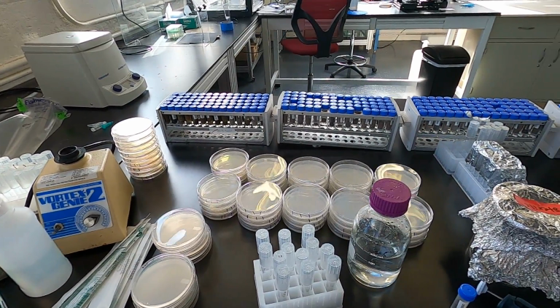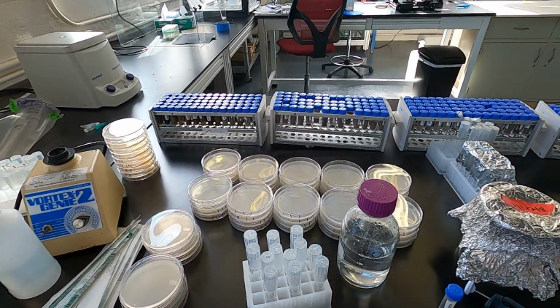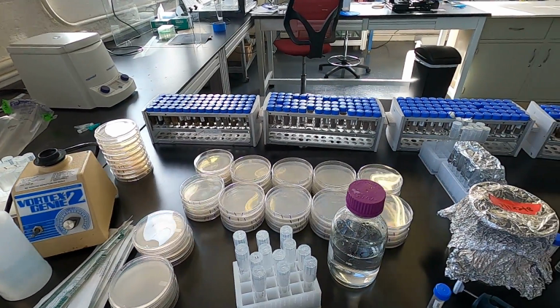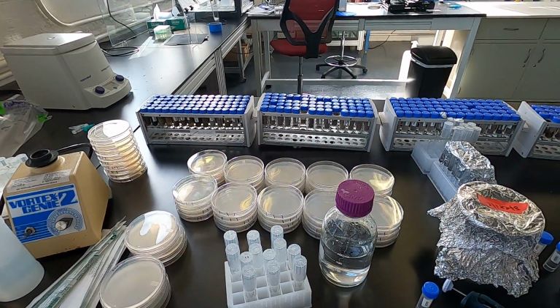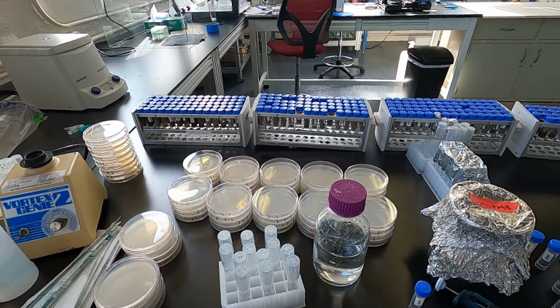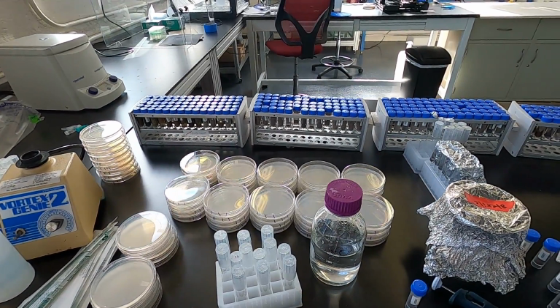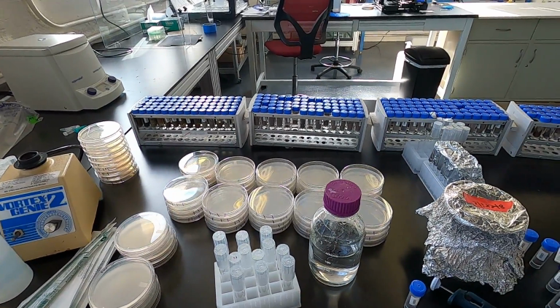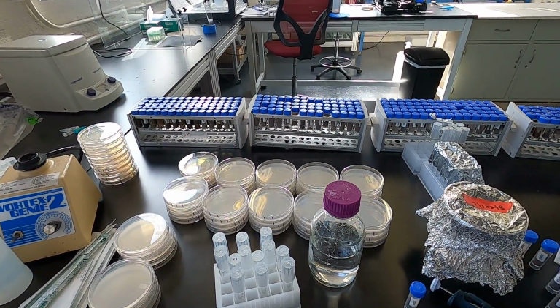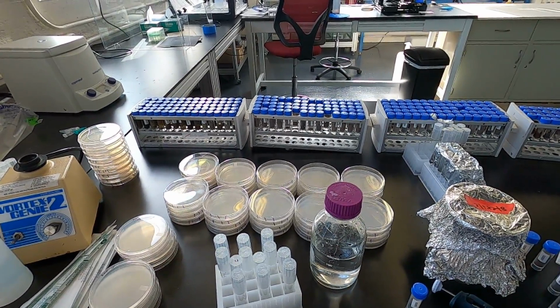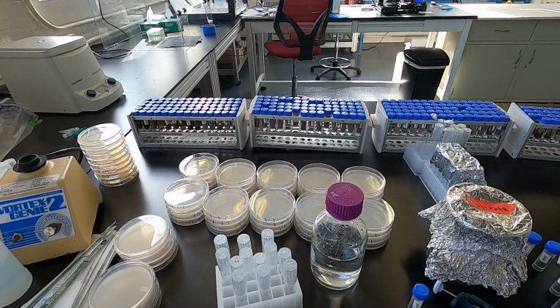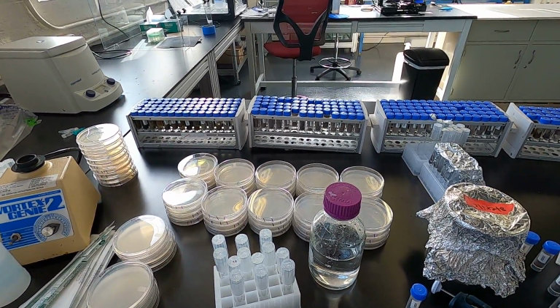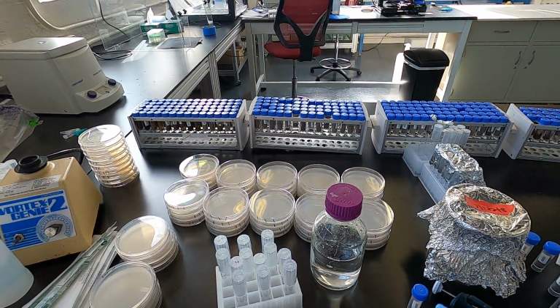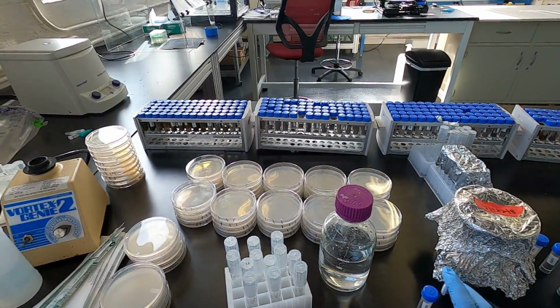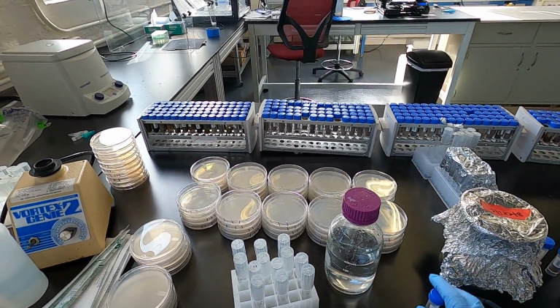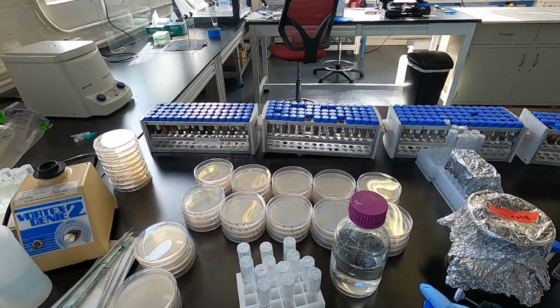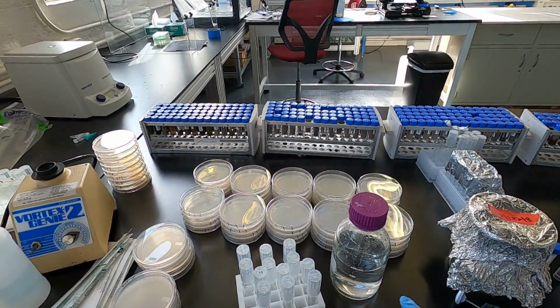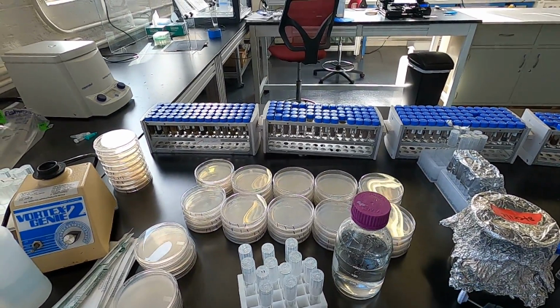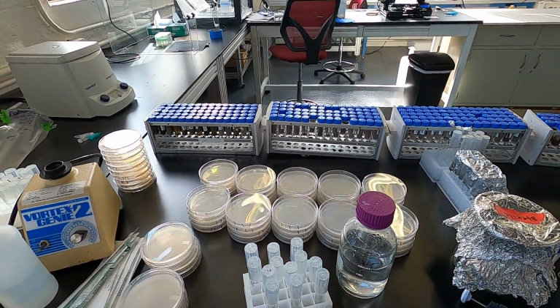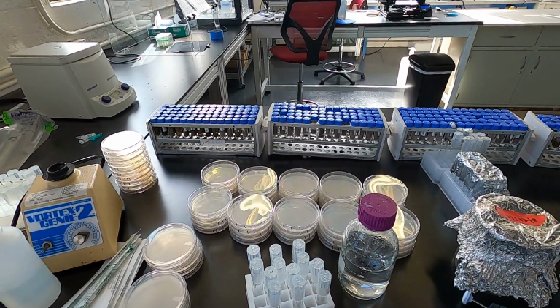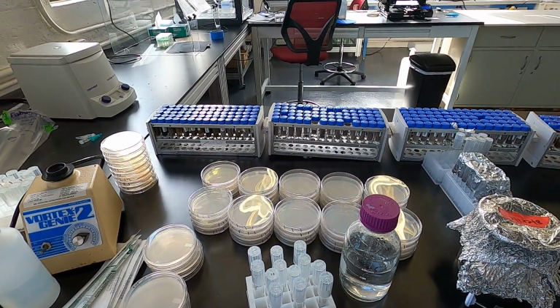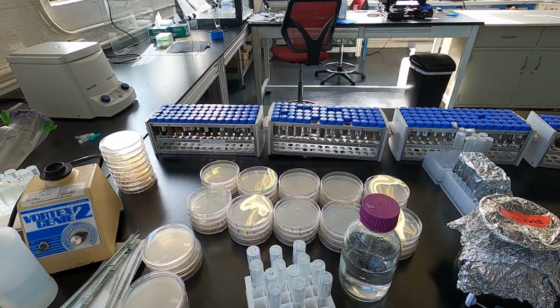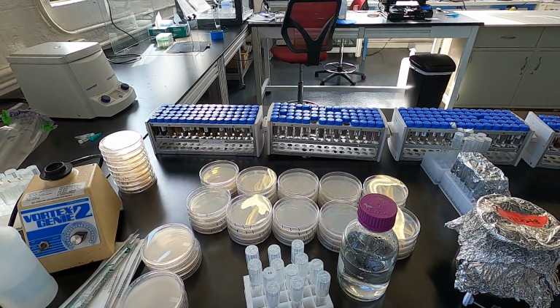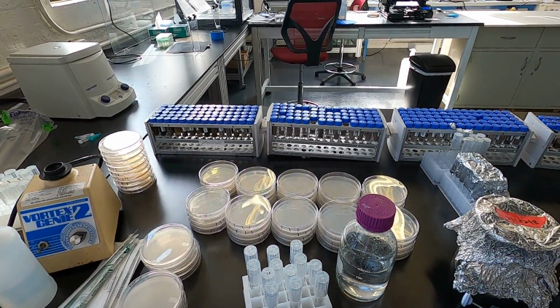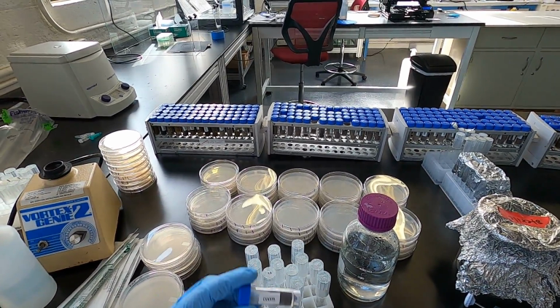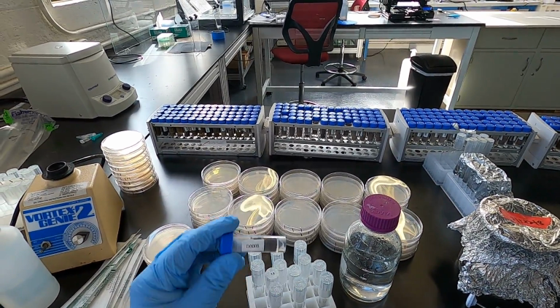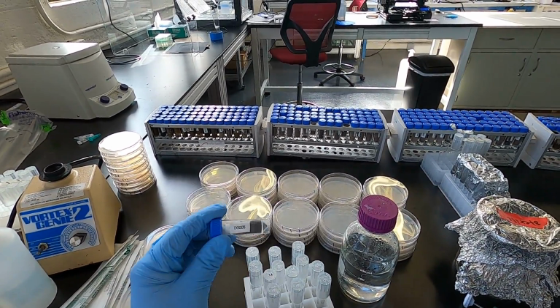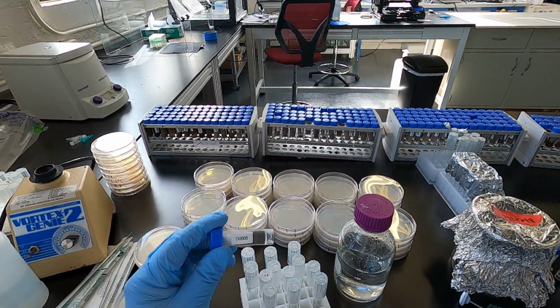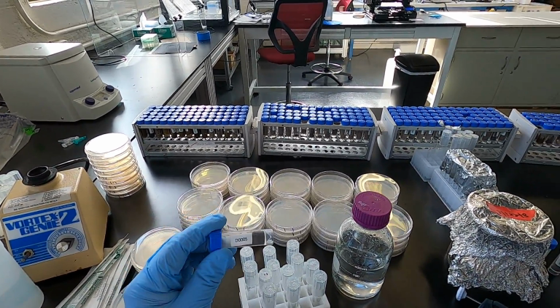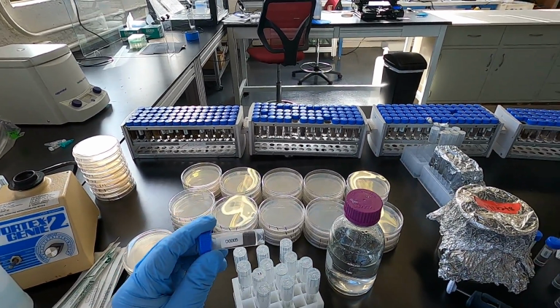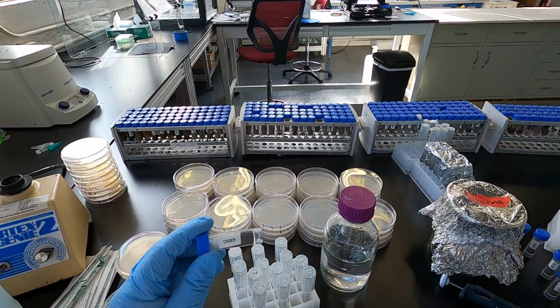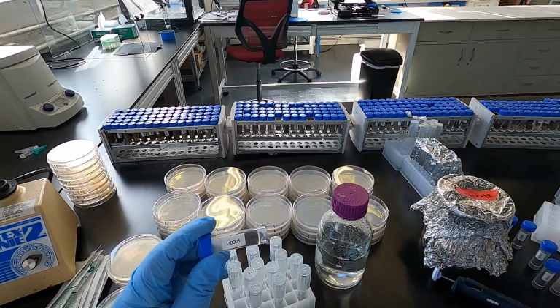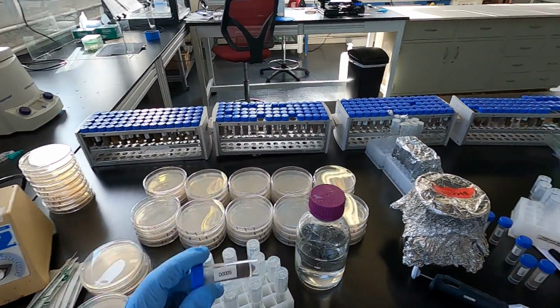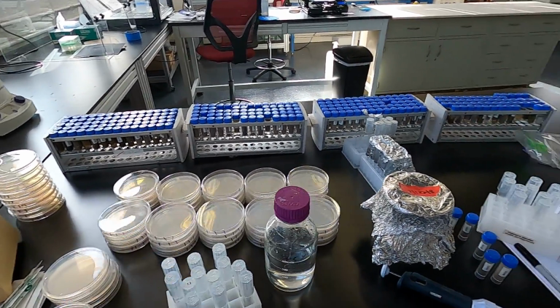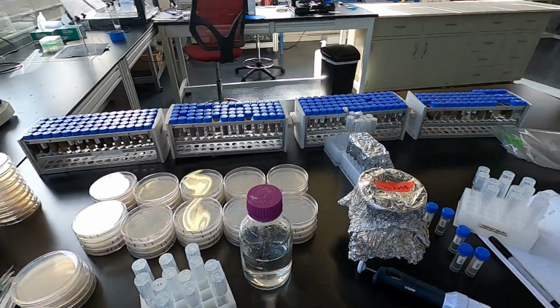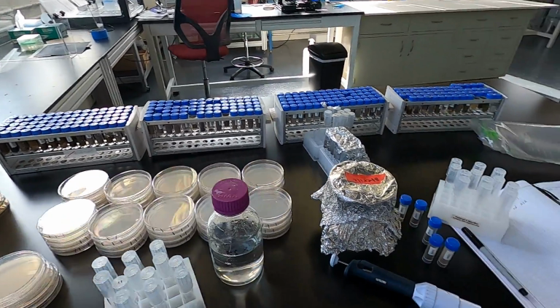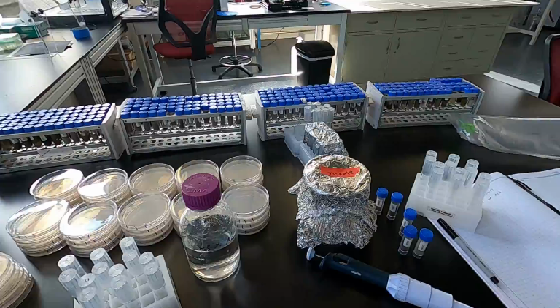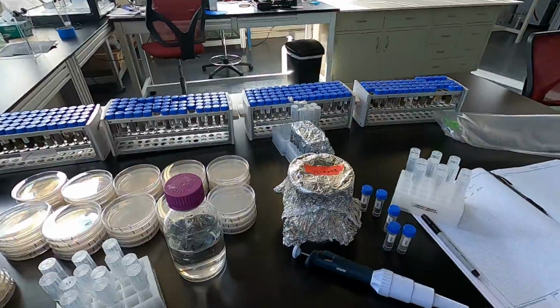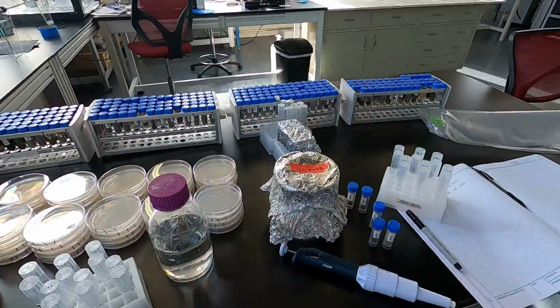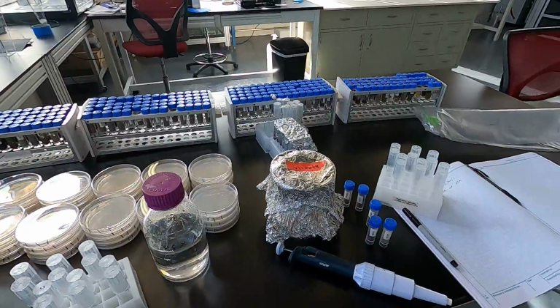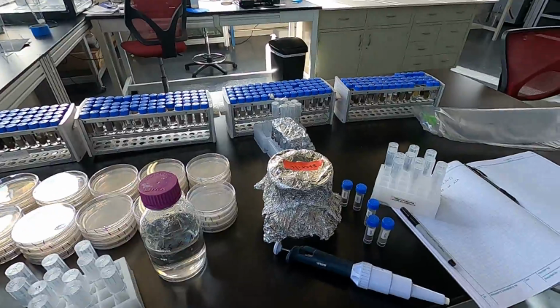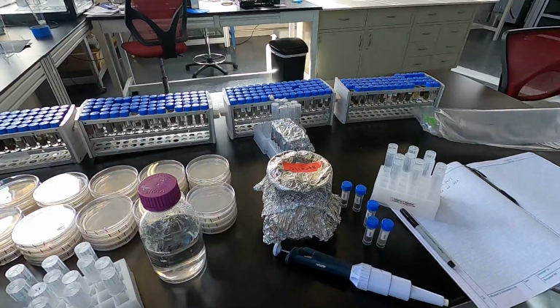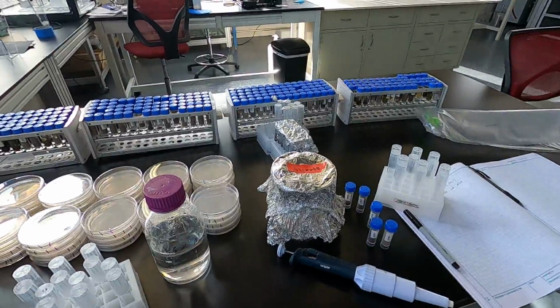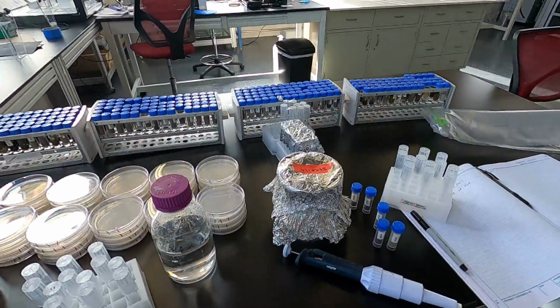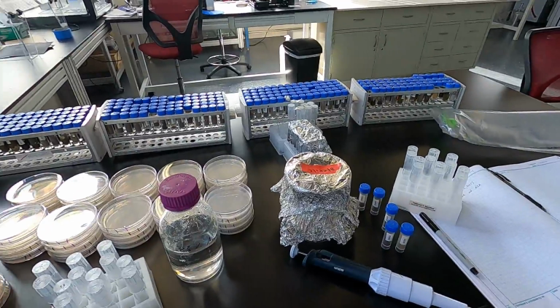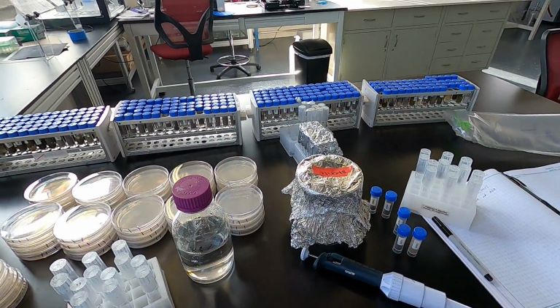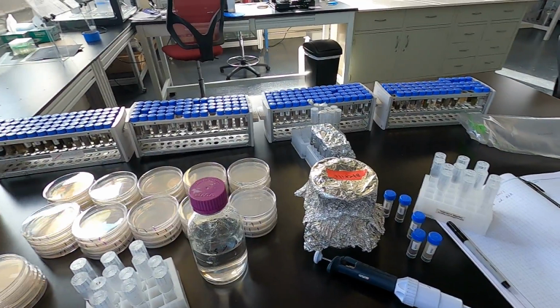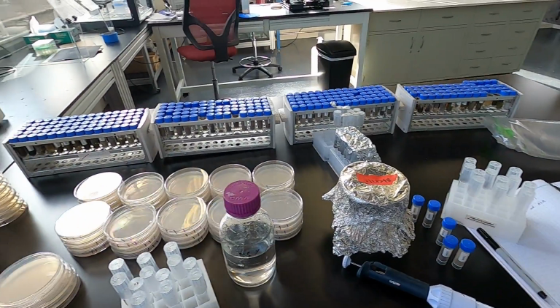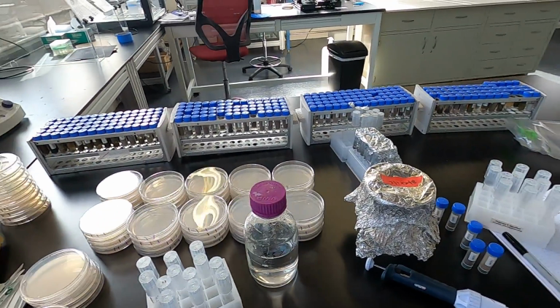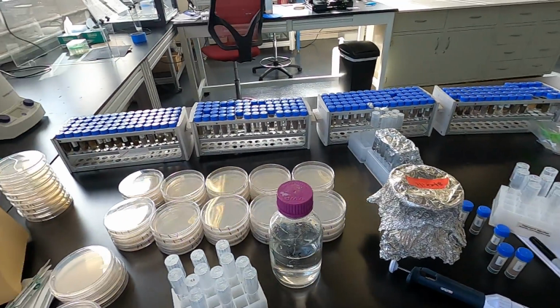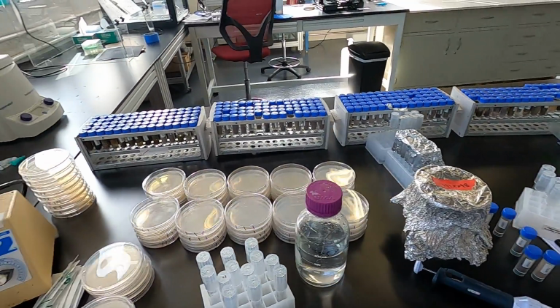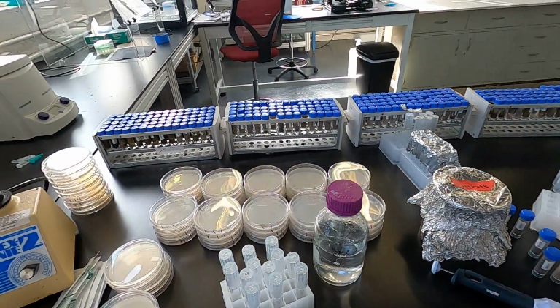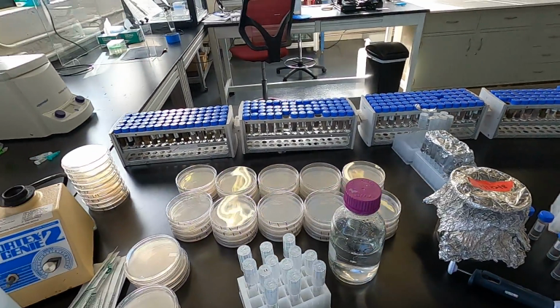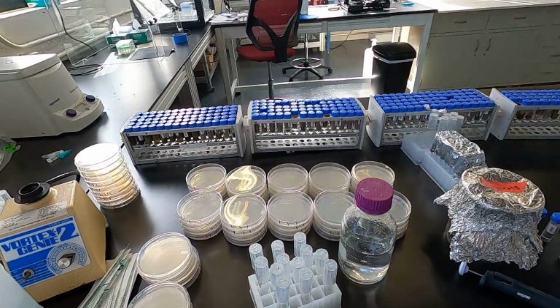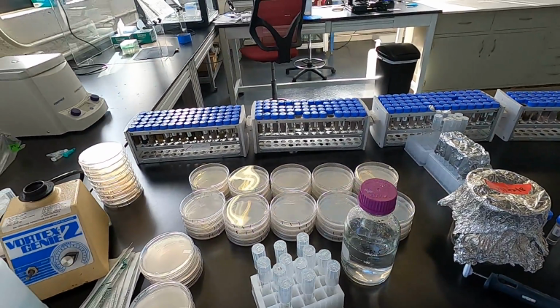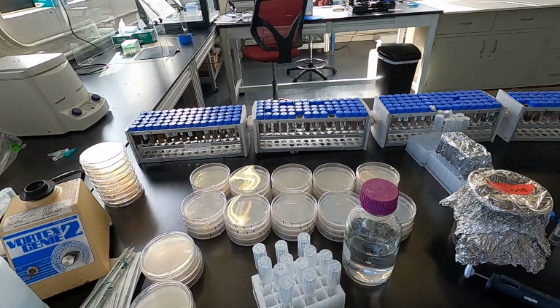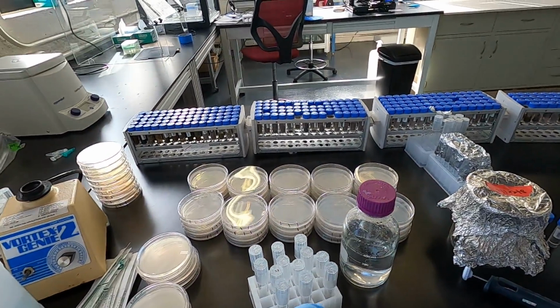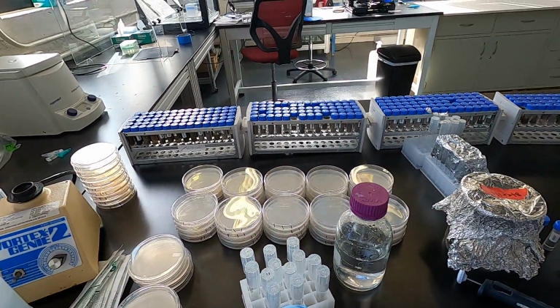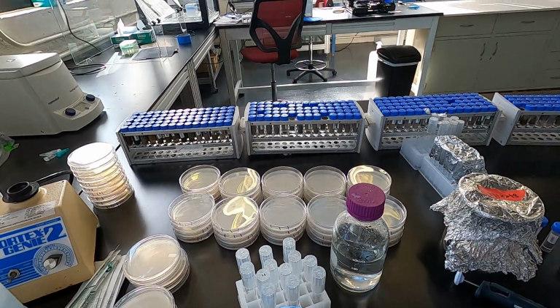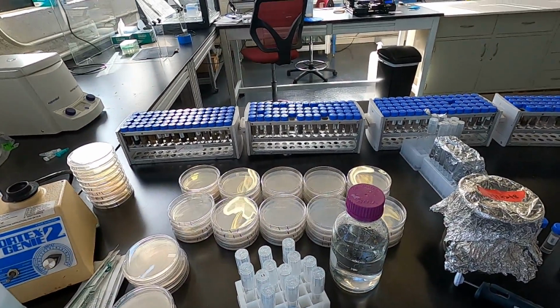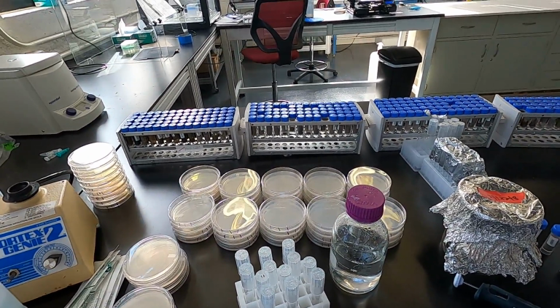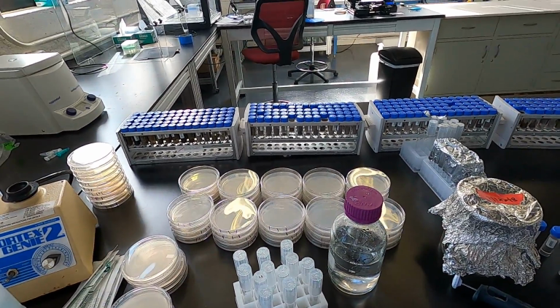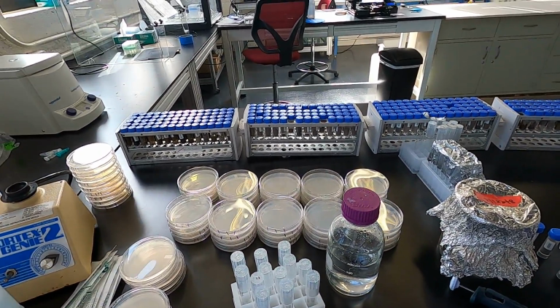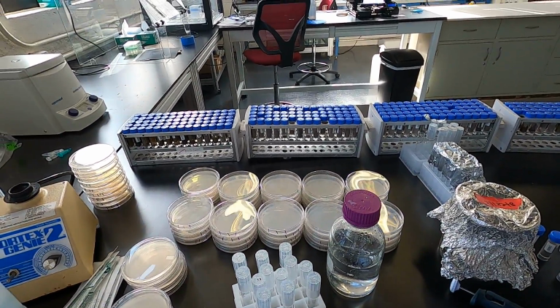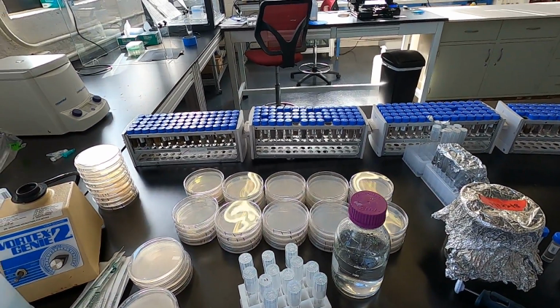Today we're going to do some serial dilutions on a soil sample. I have a number of samples to do, but I'm just going to show you how to do a set of one.